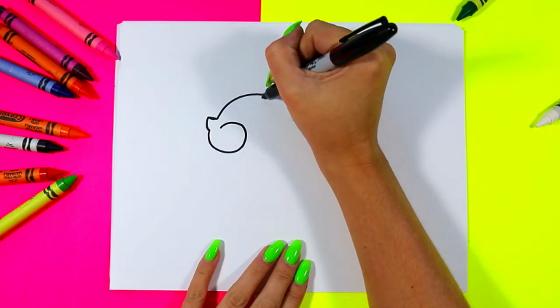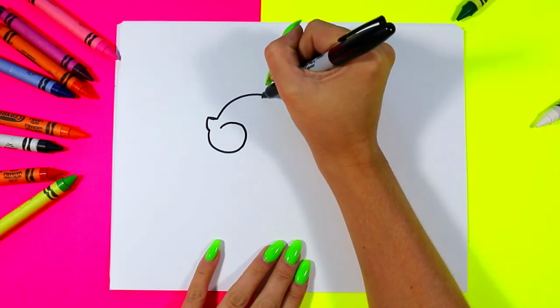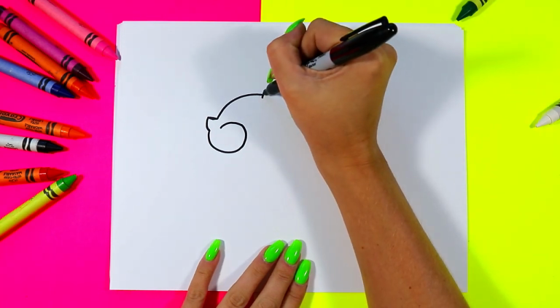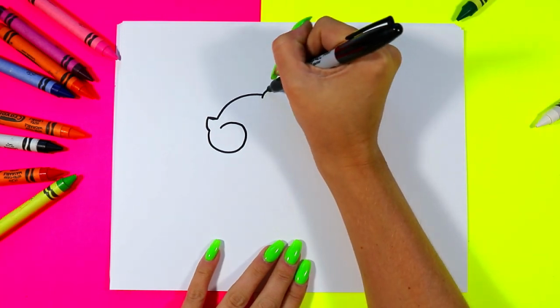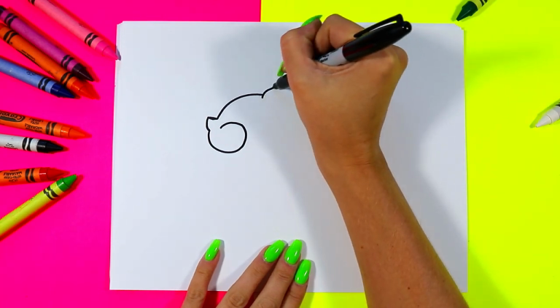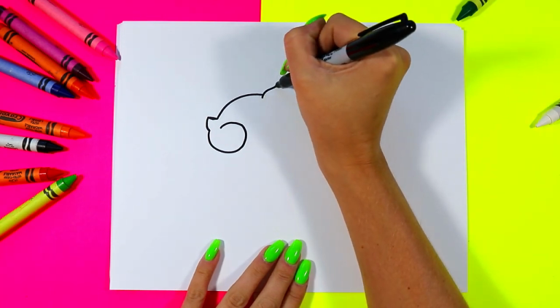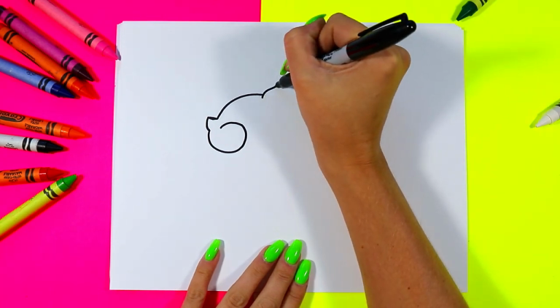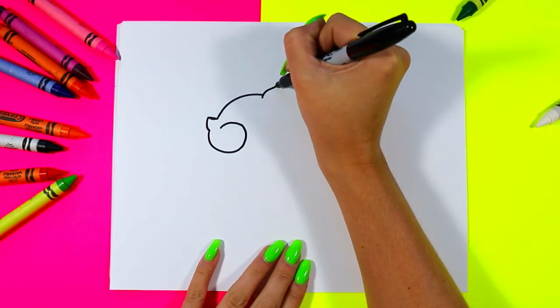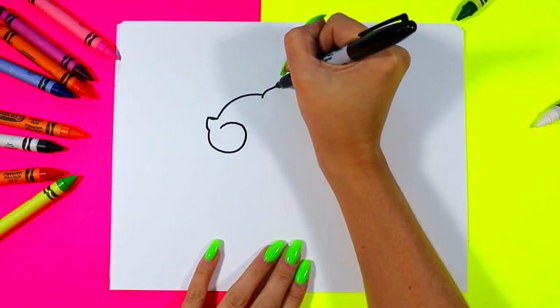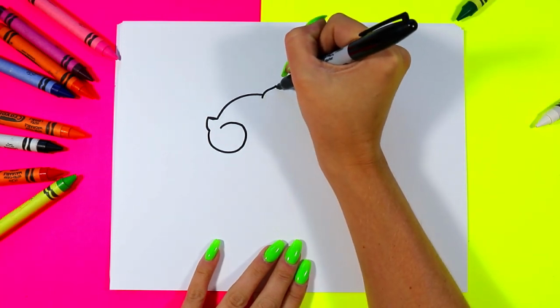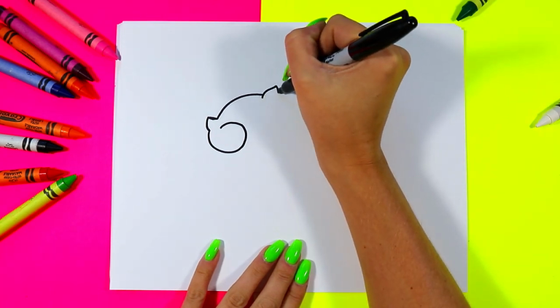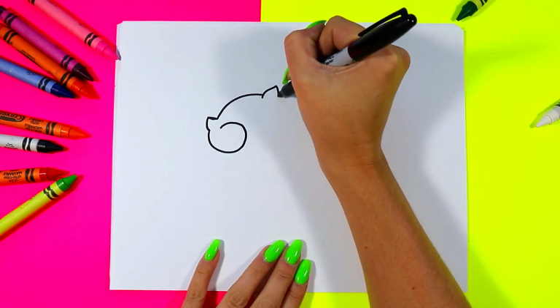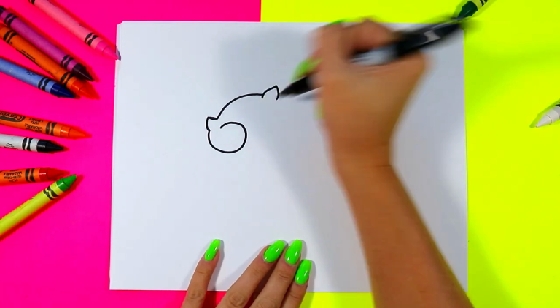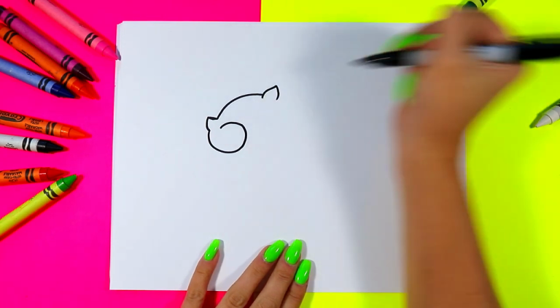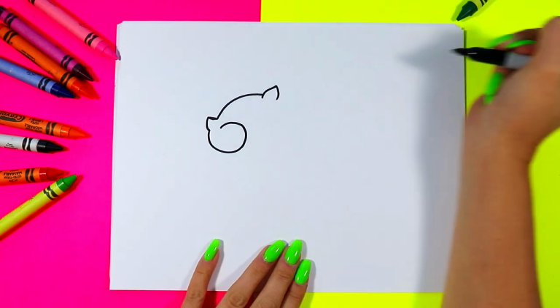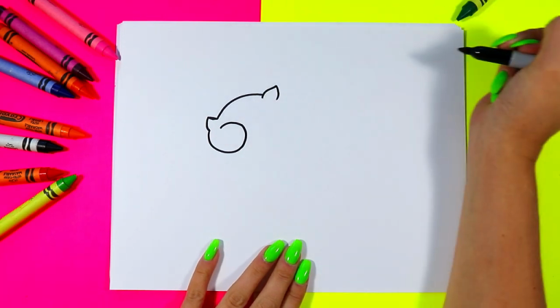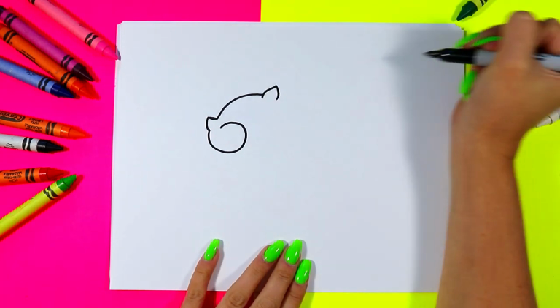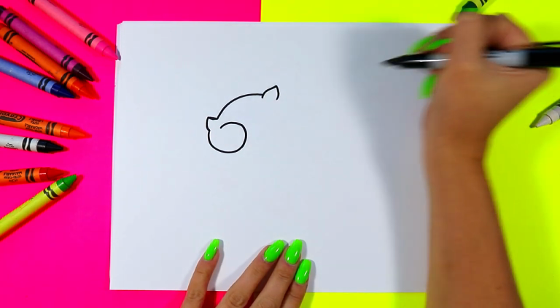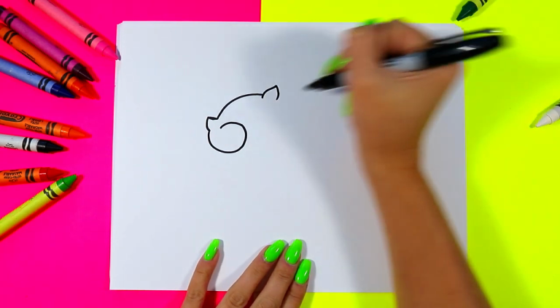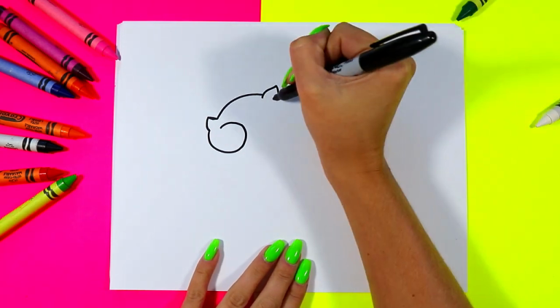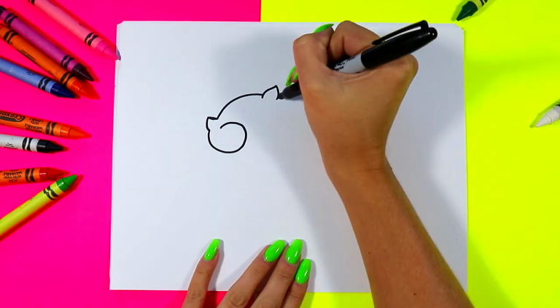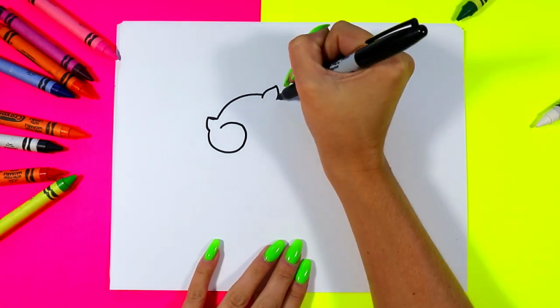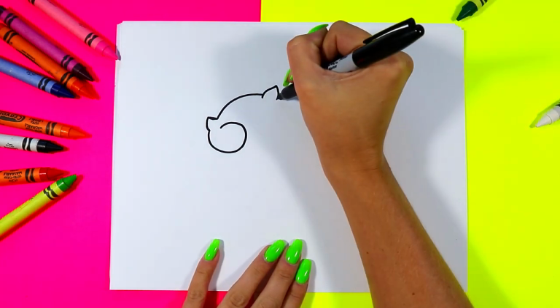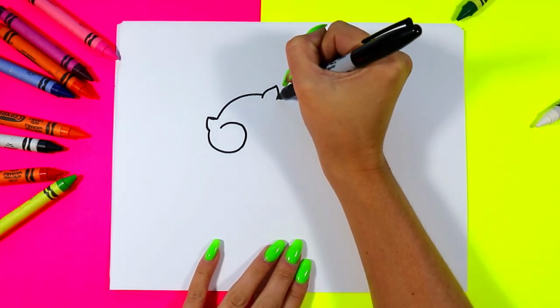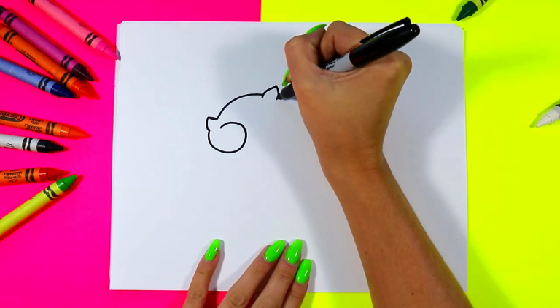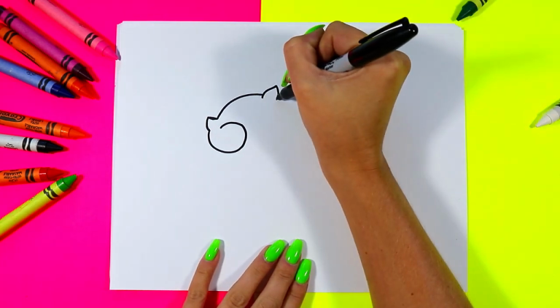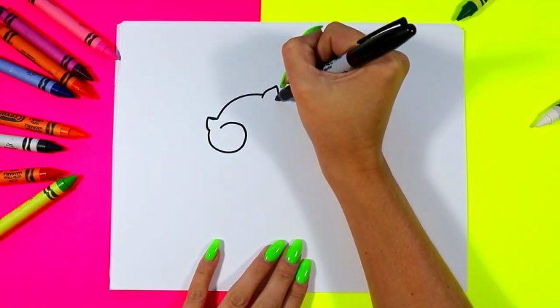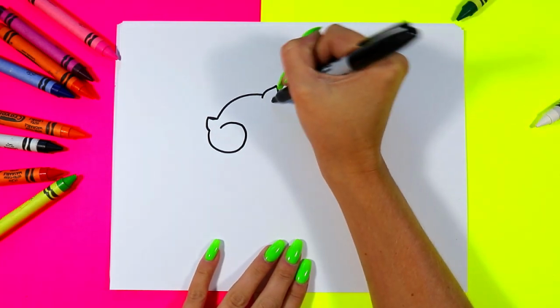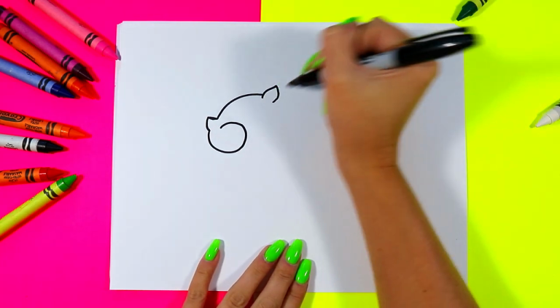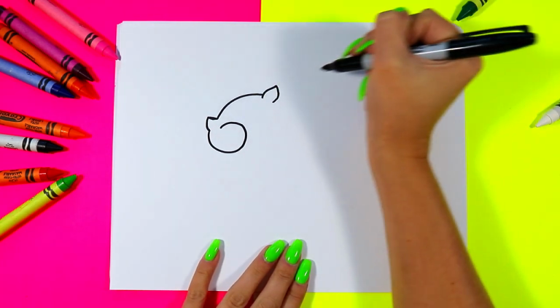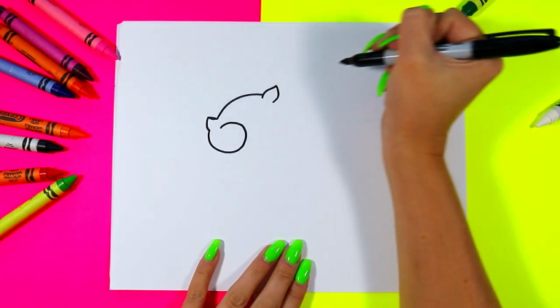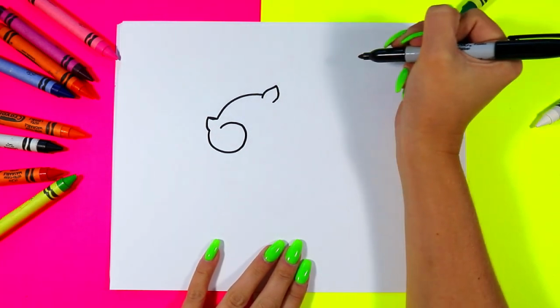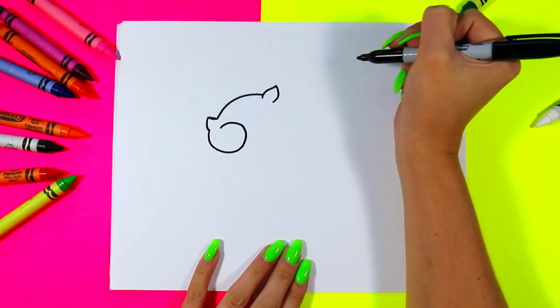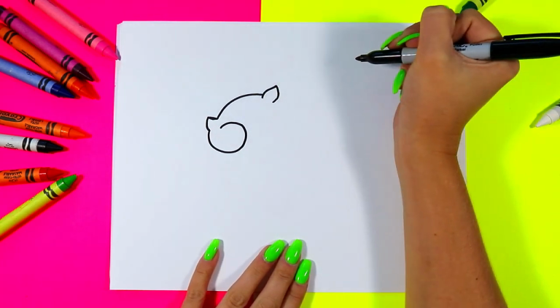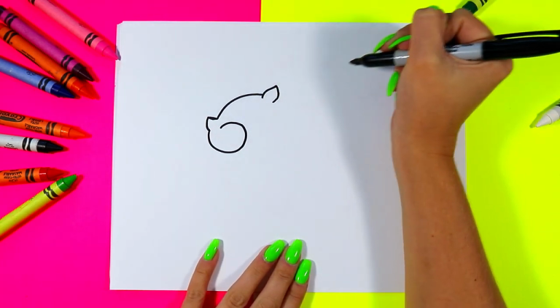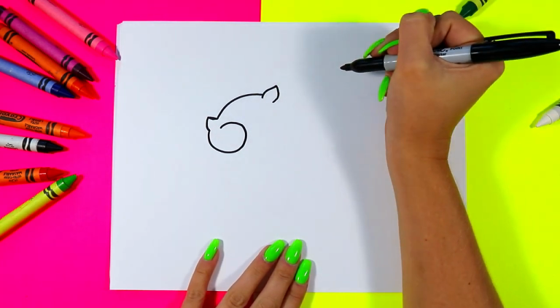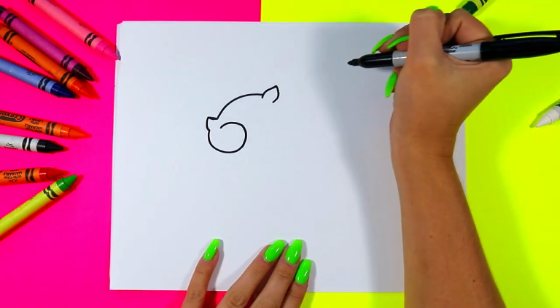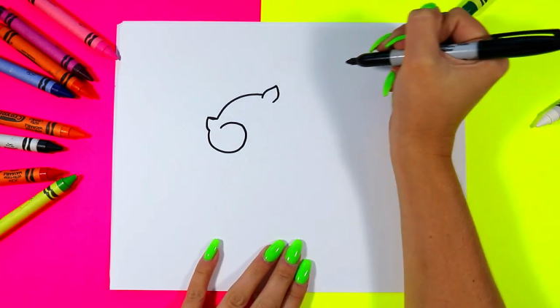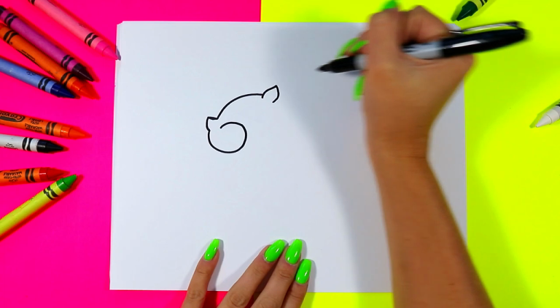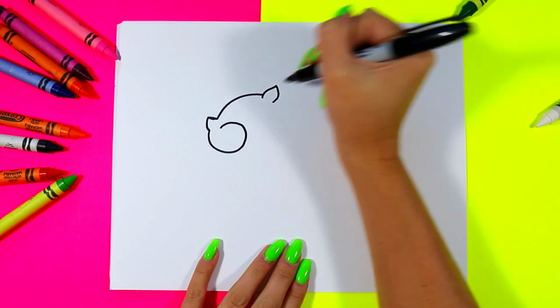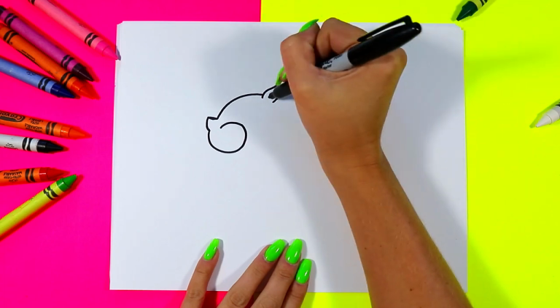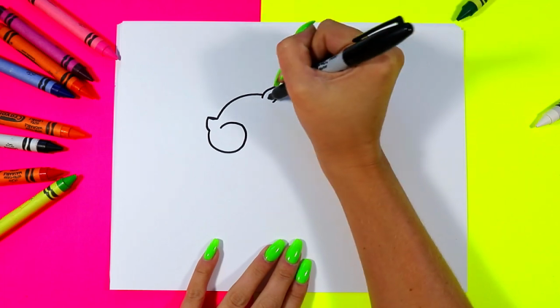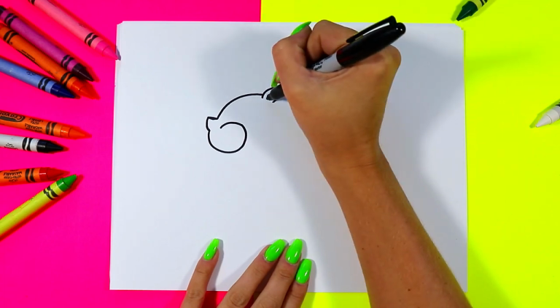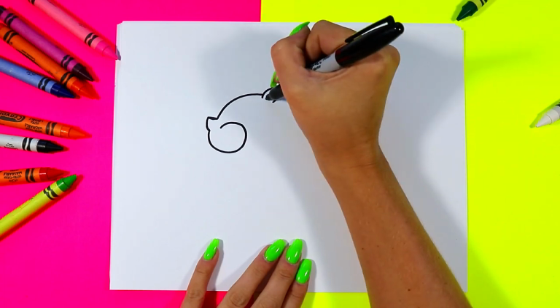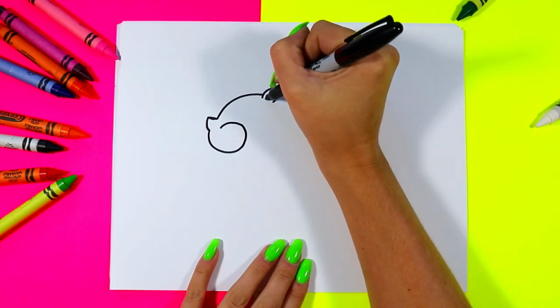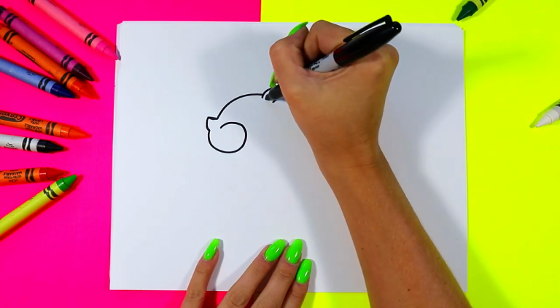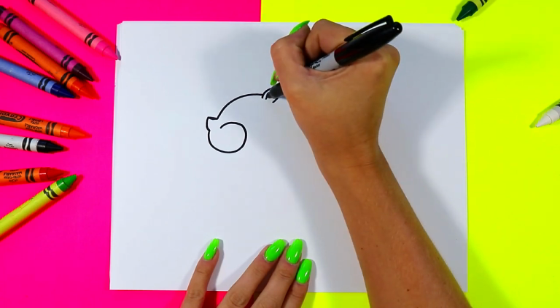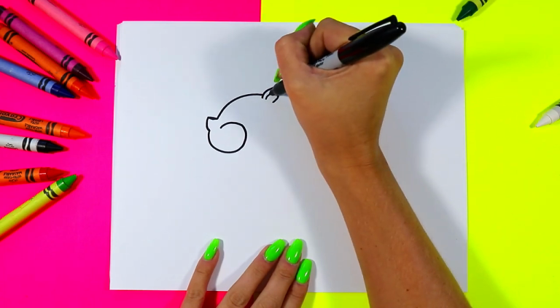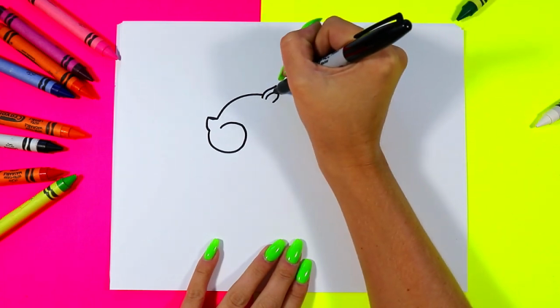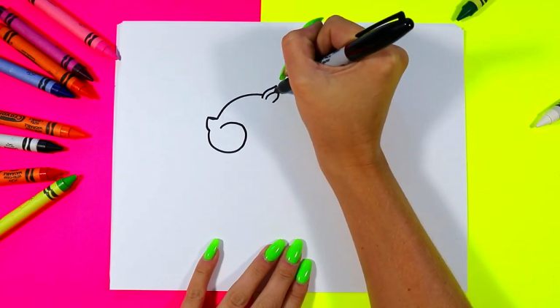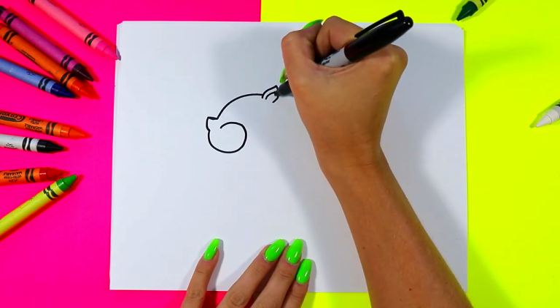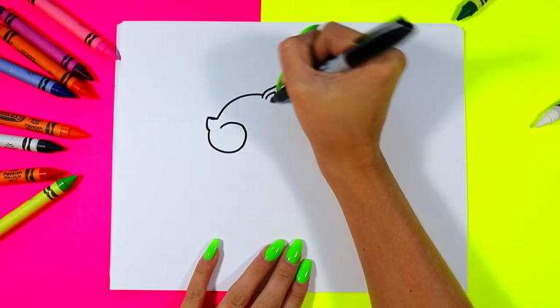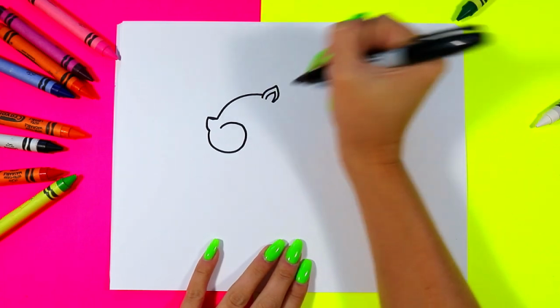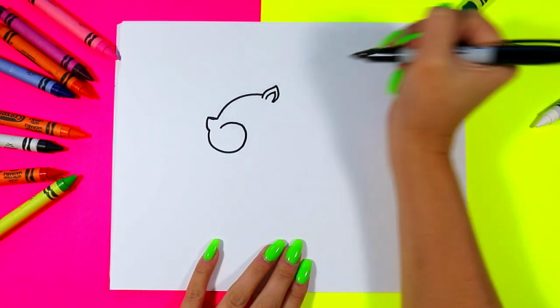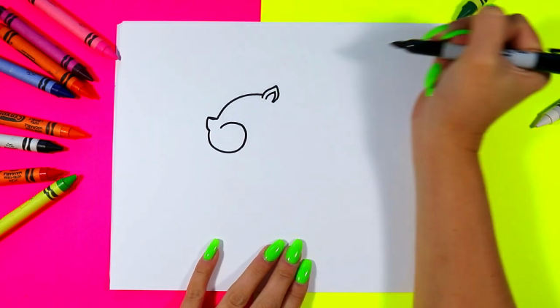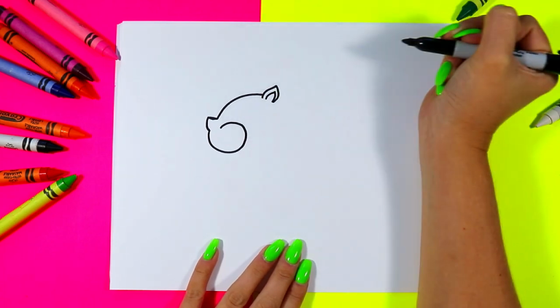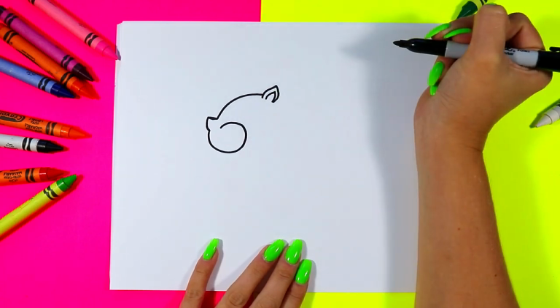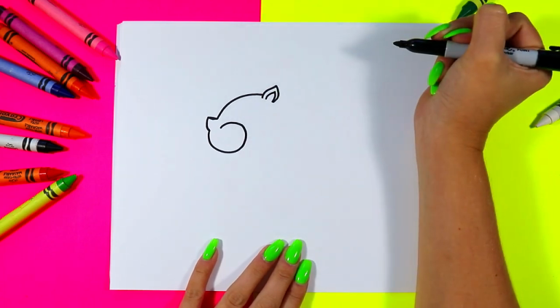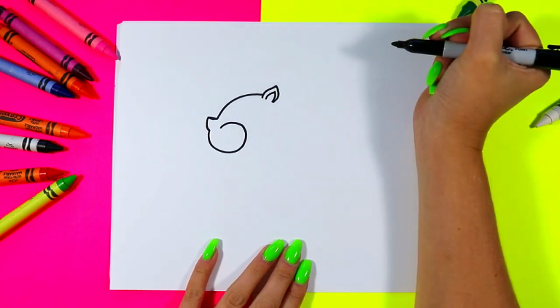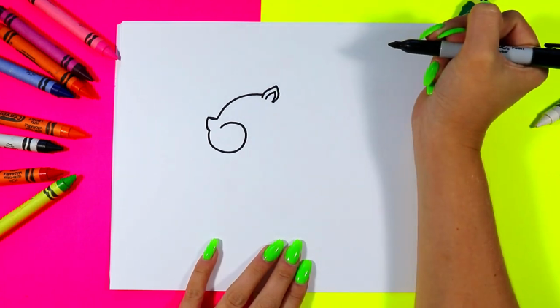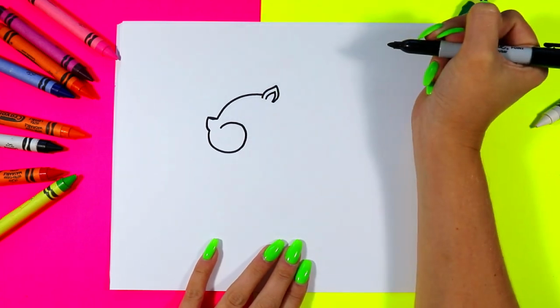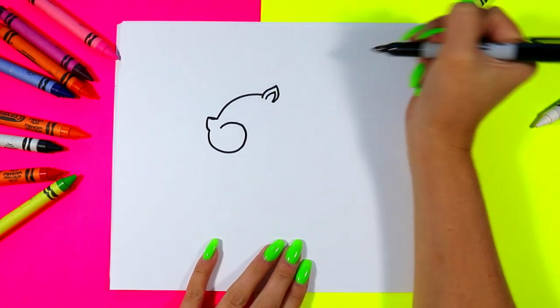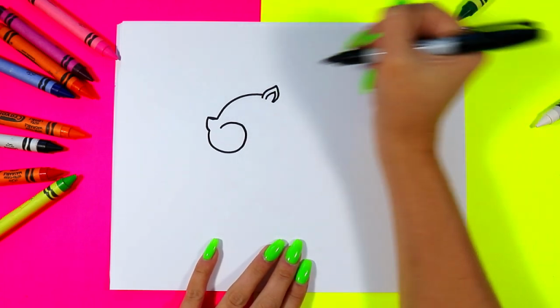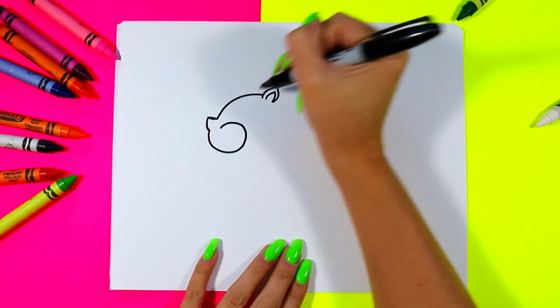Draw a cute little squirrel ear with a curving triangle shape. Add a second one on the inside.